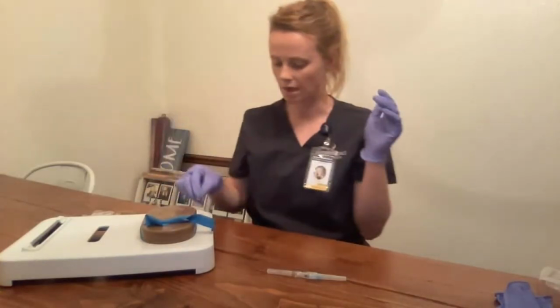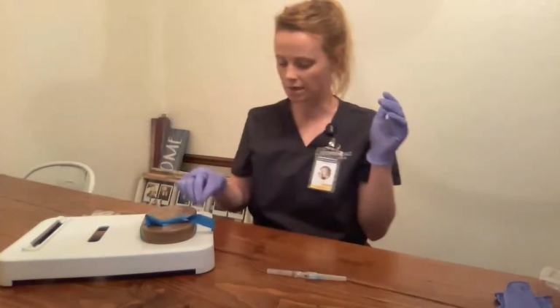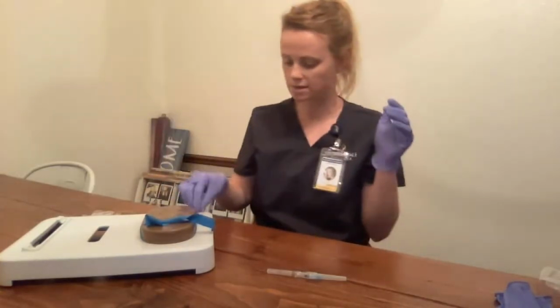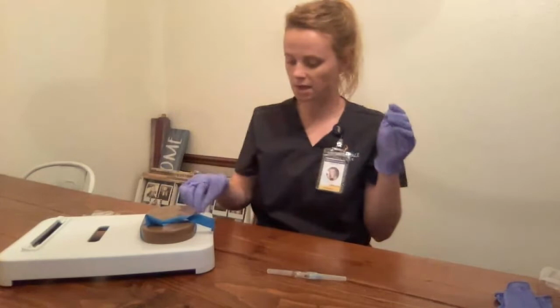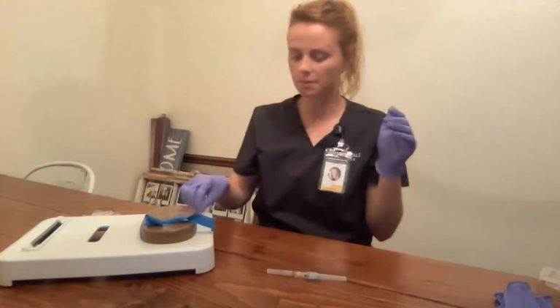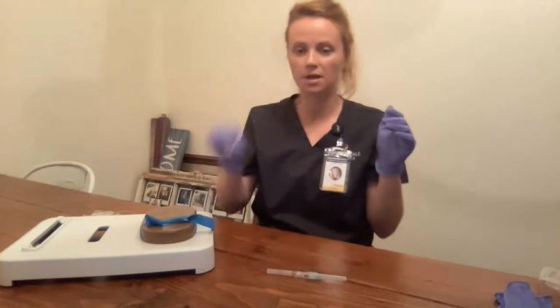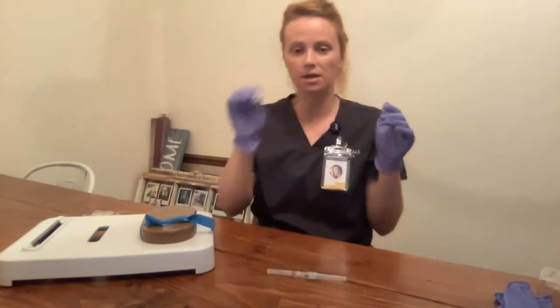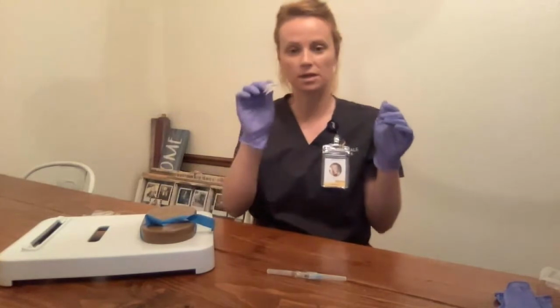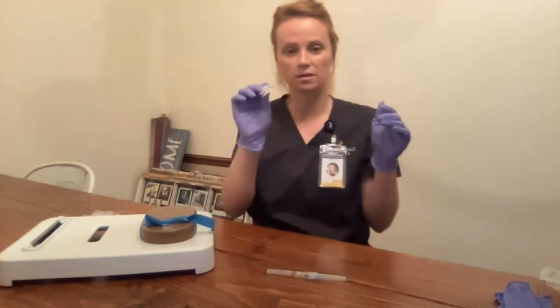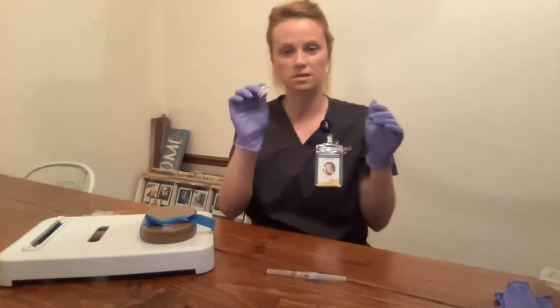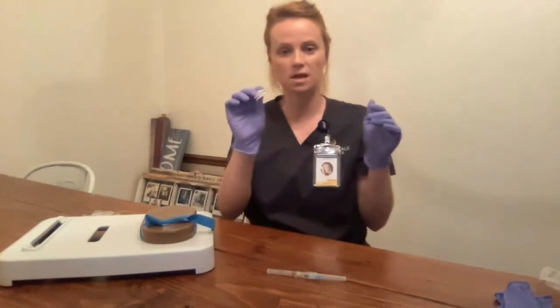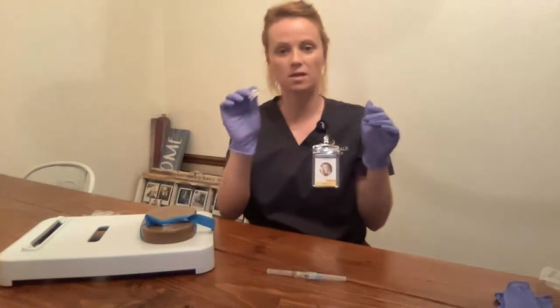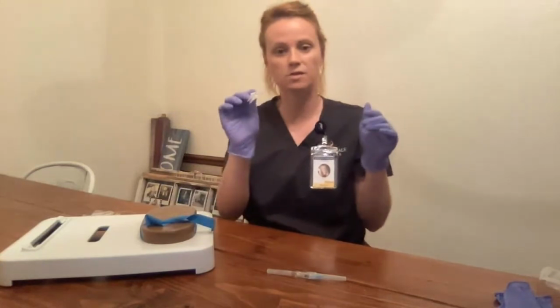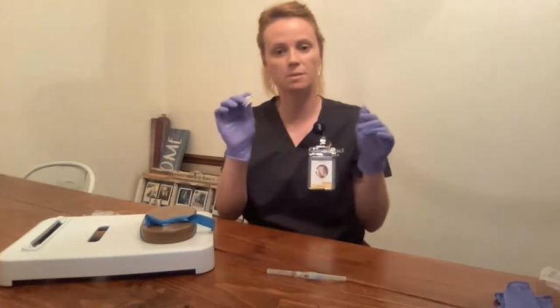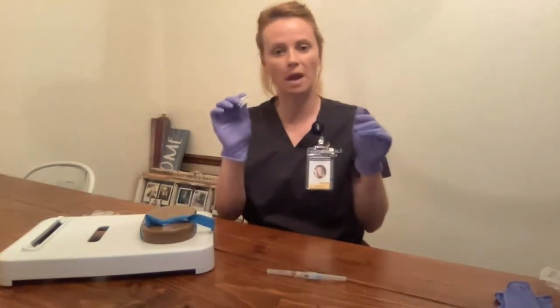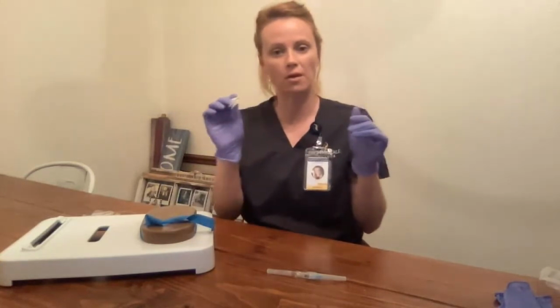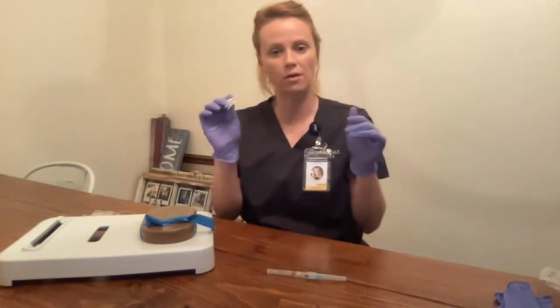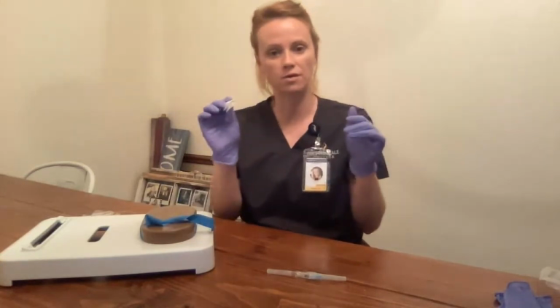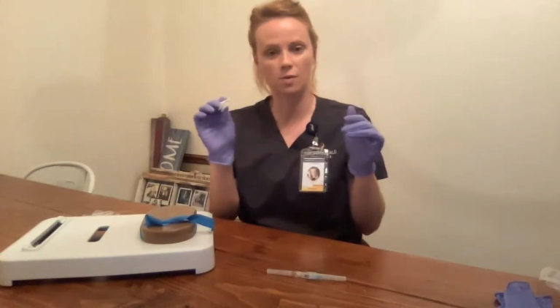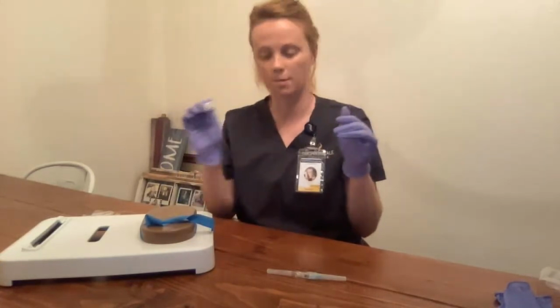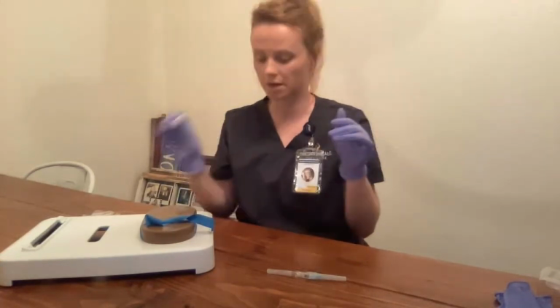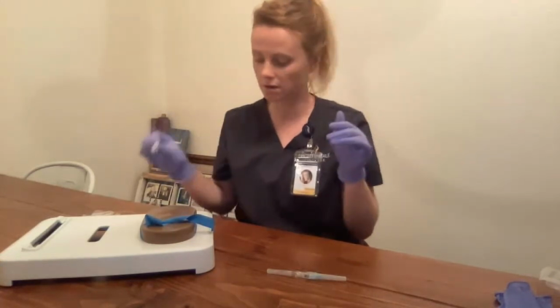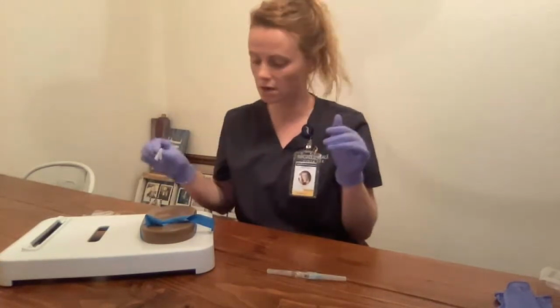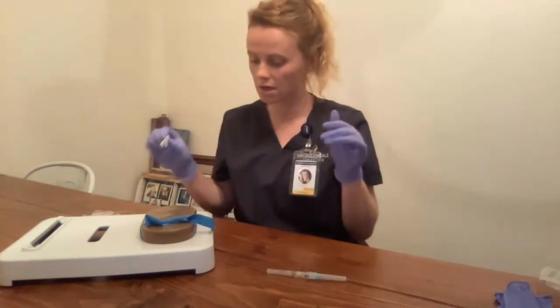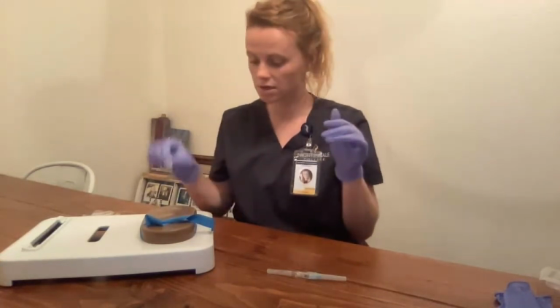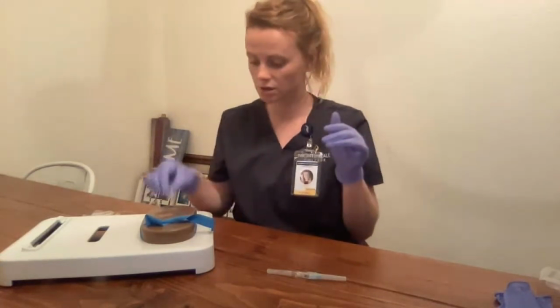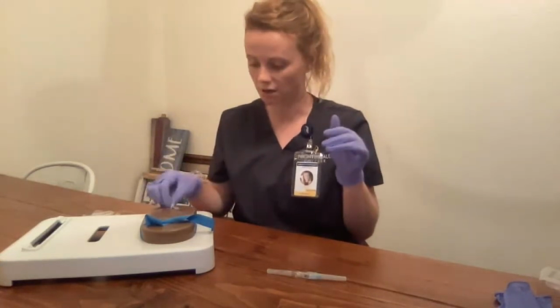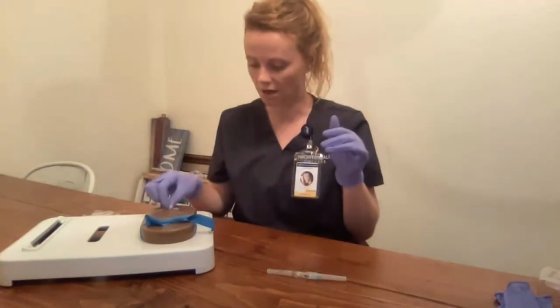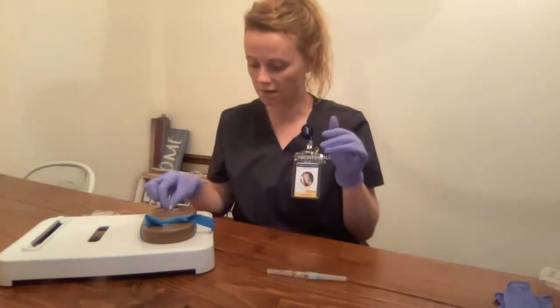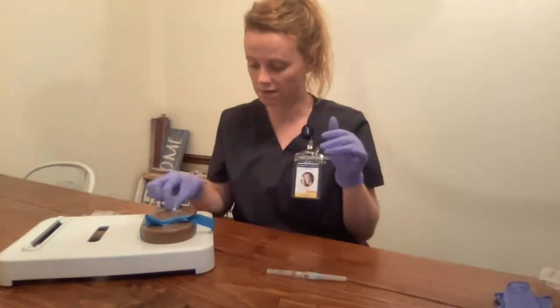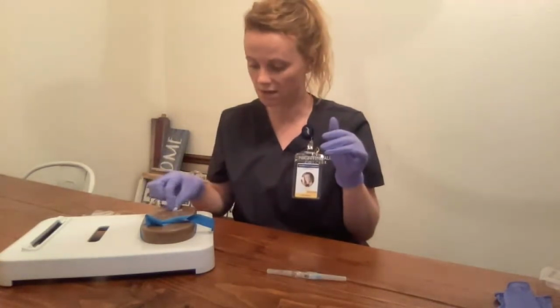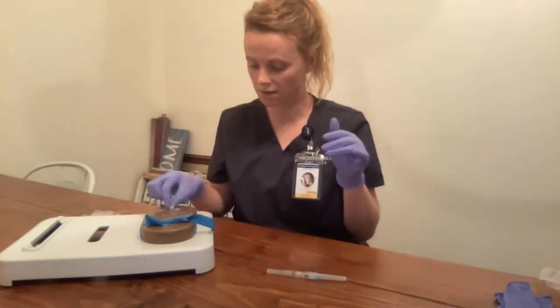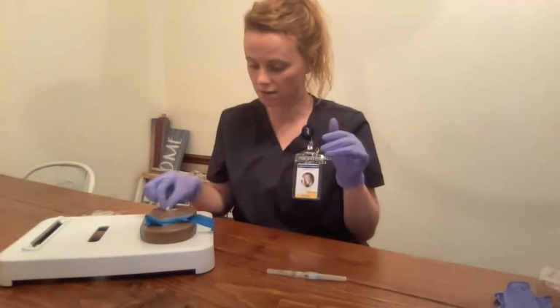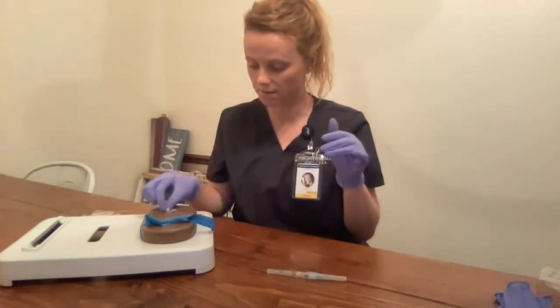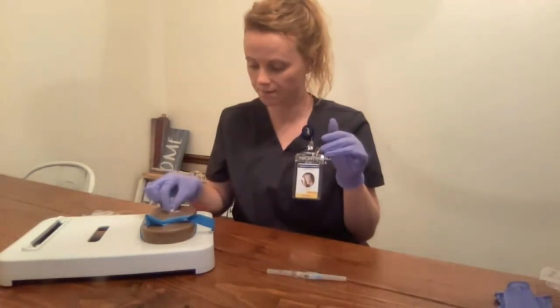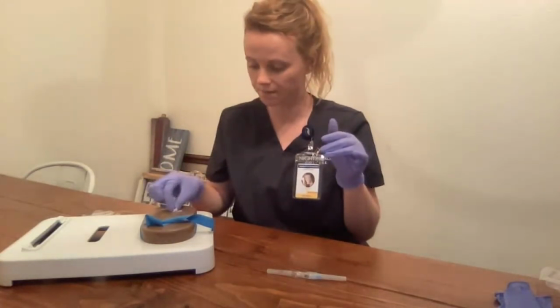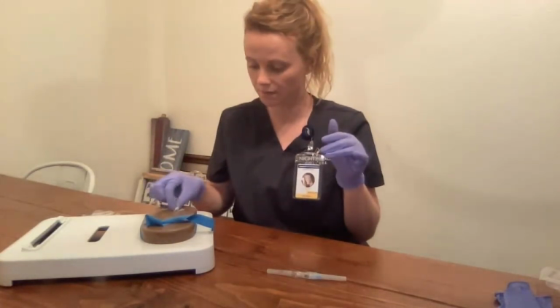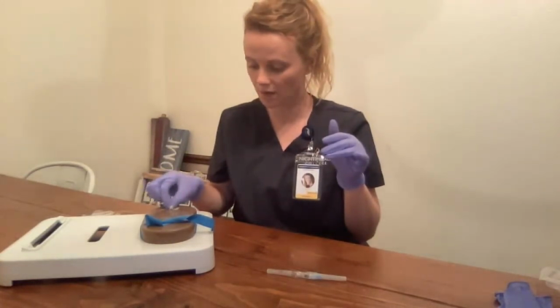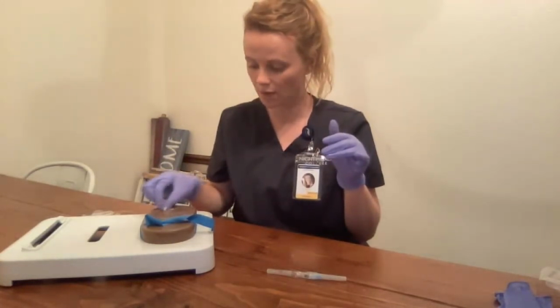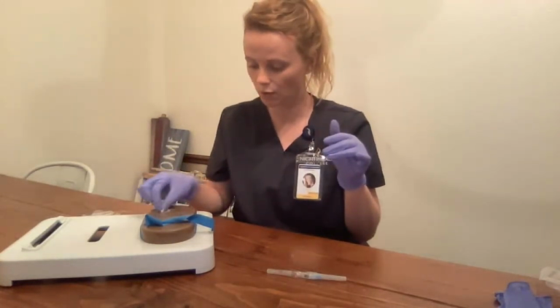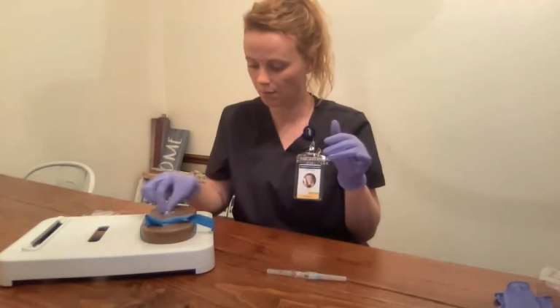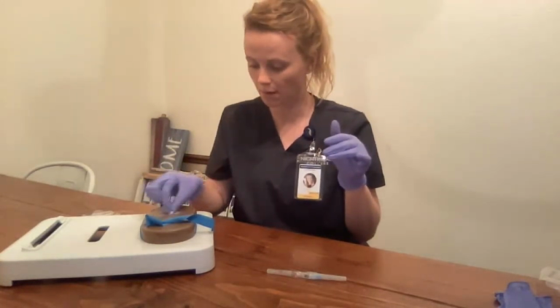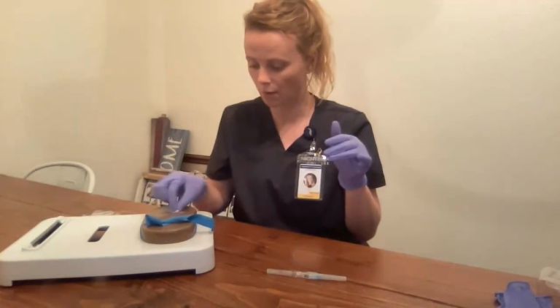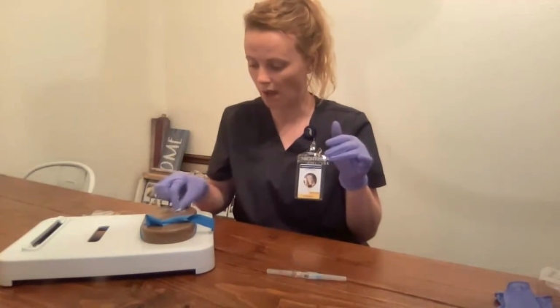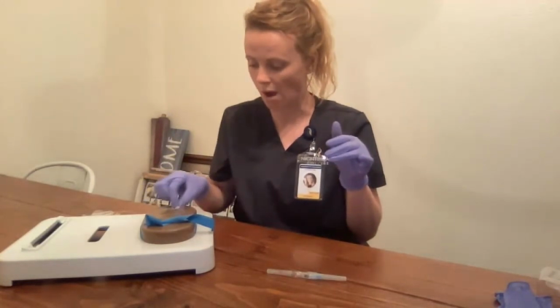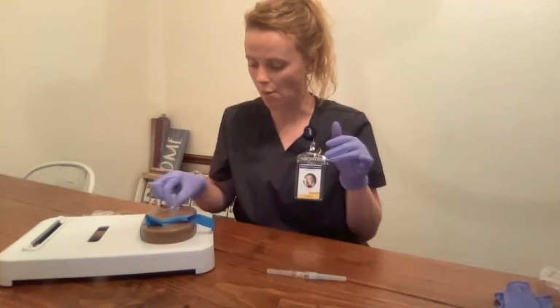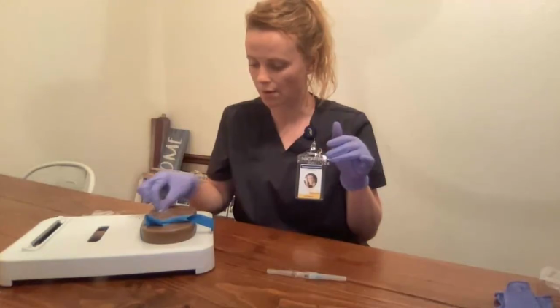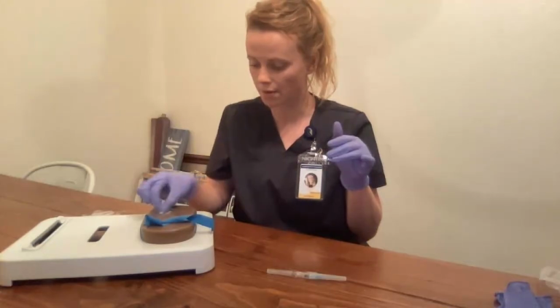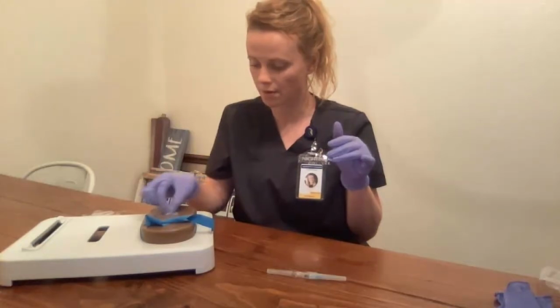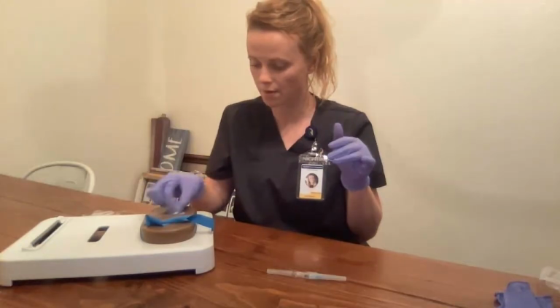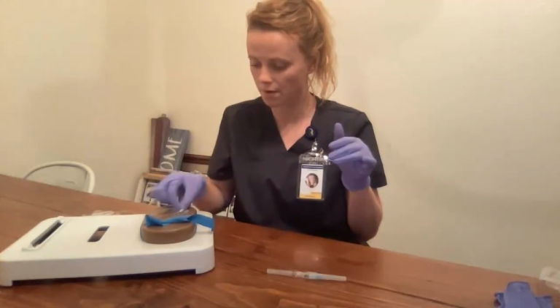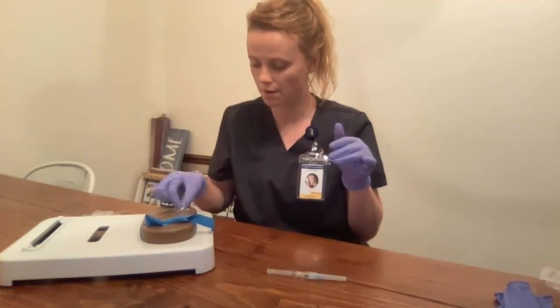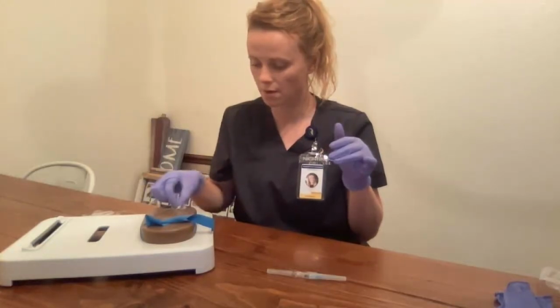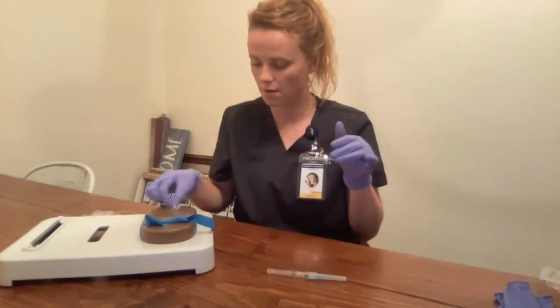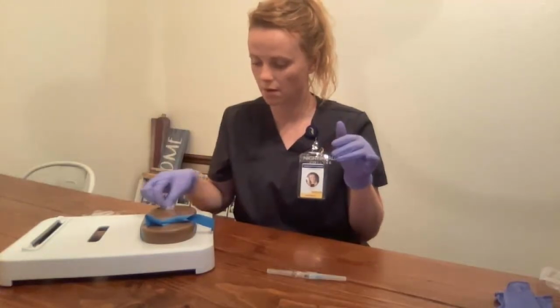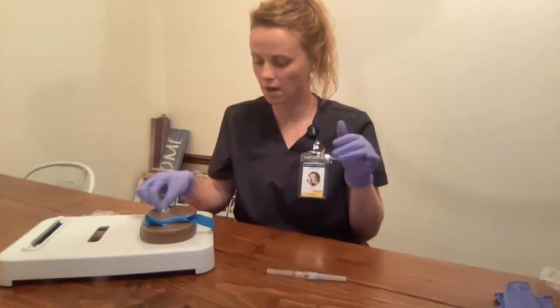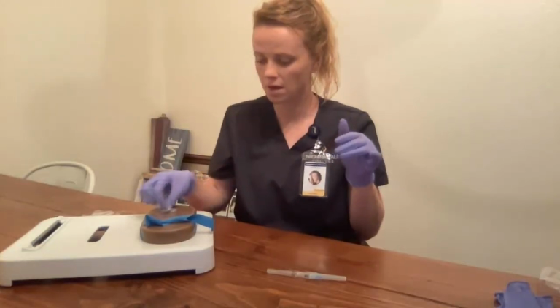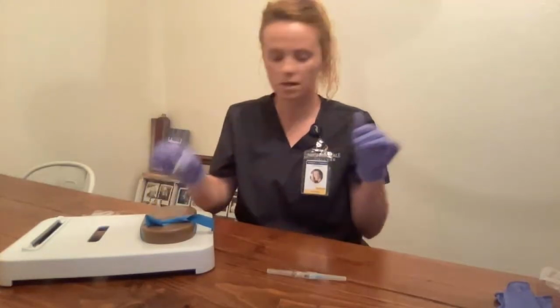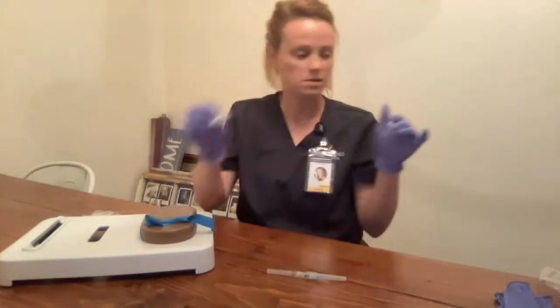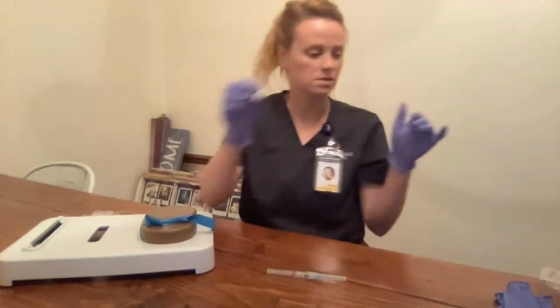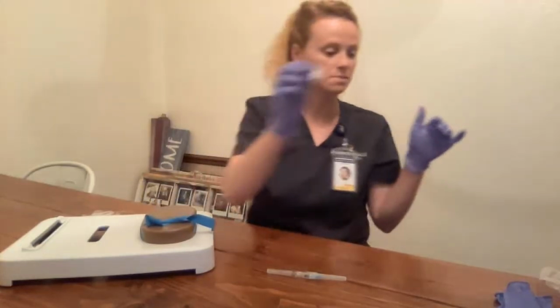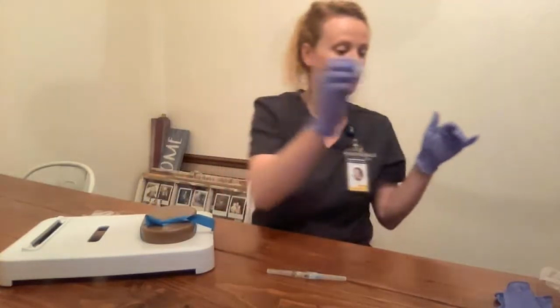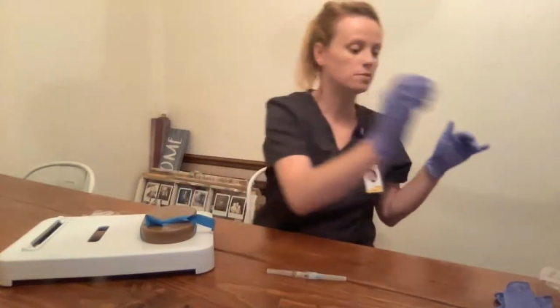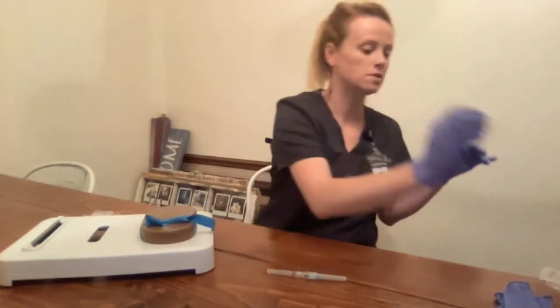I'm going to clean the site using my alcohol swab here, starting at the center and working my way outward. Dispose.